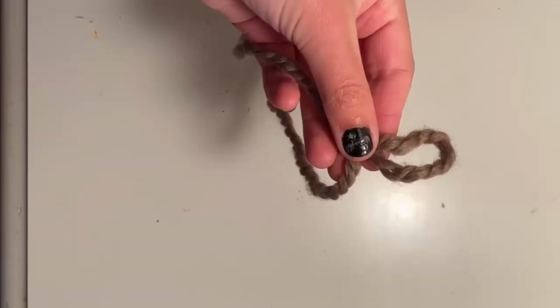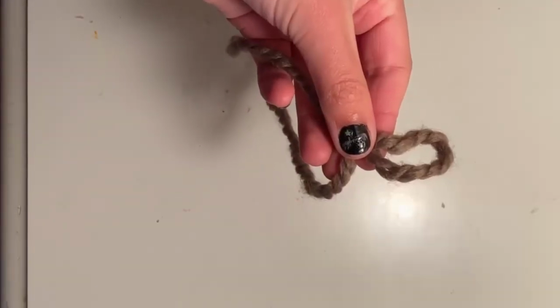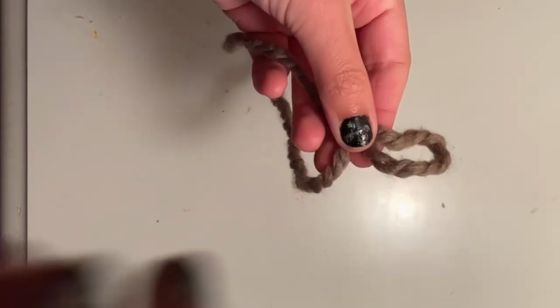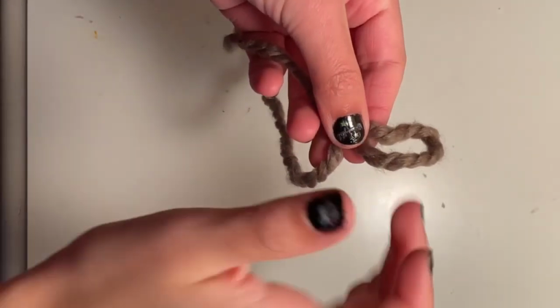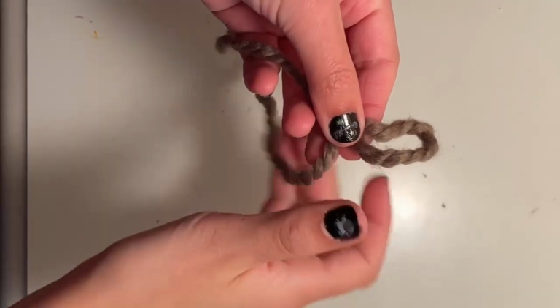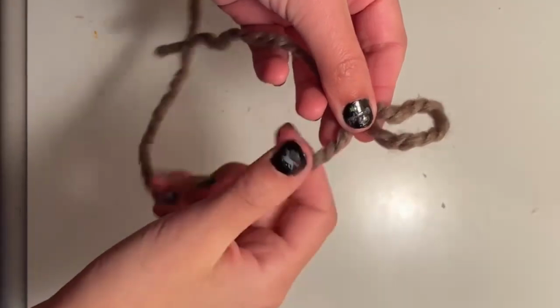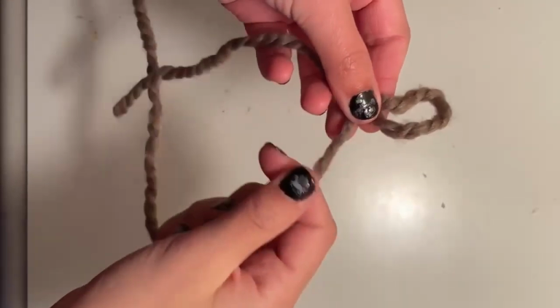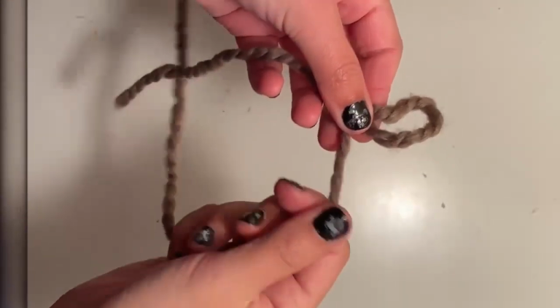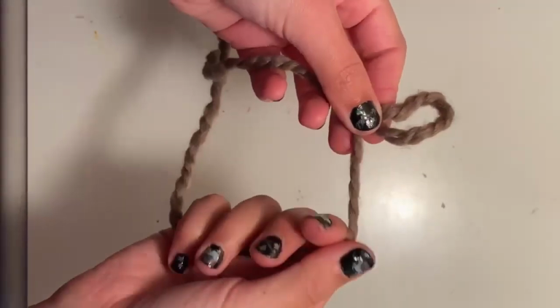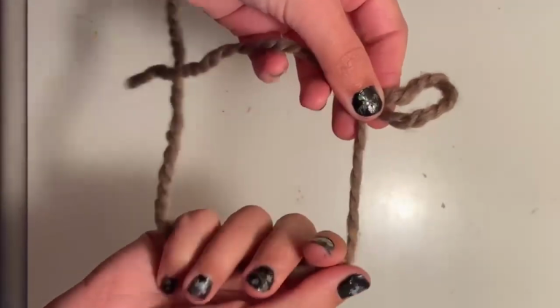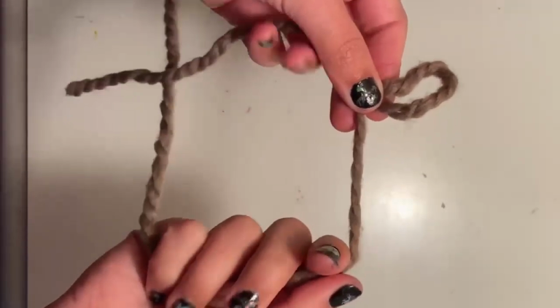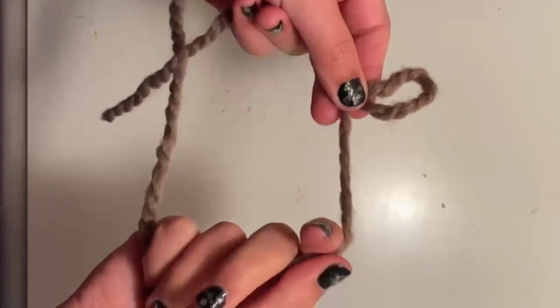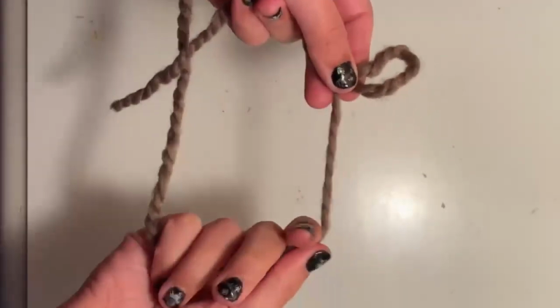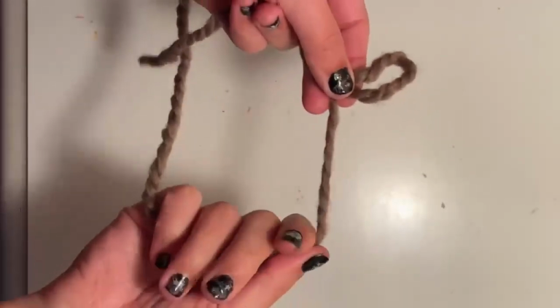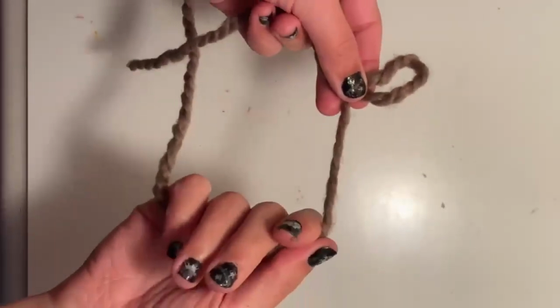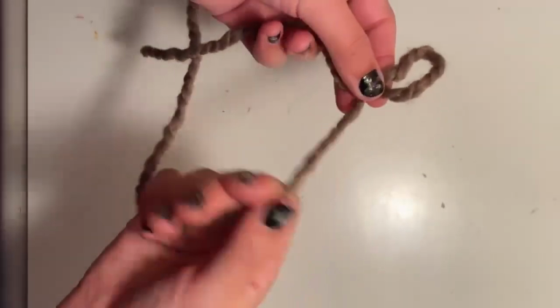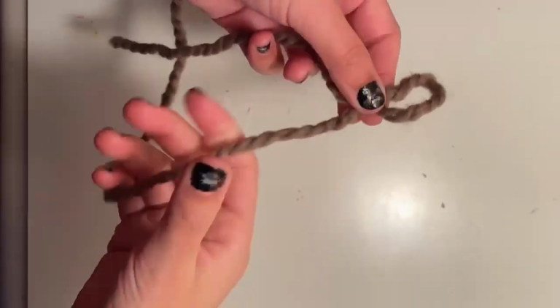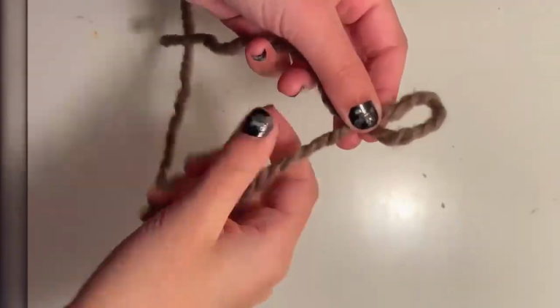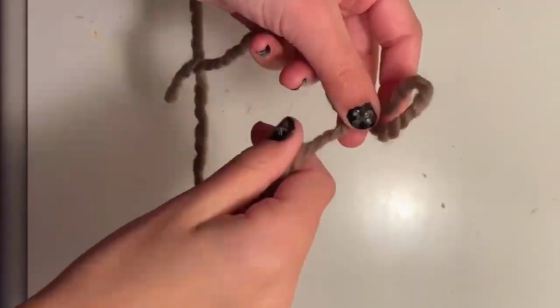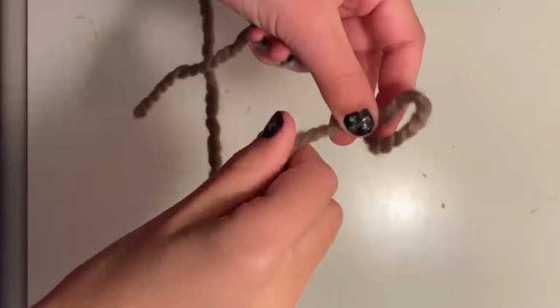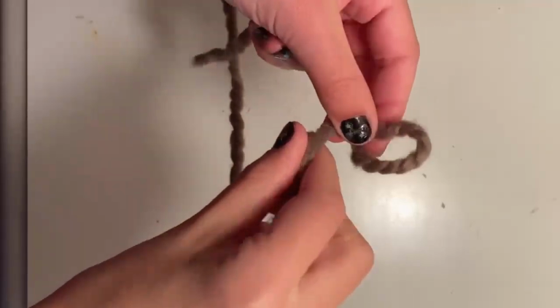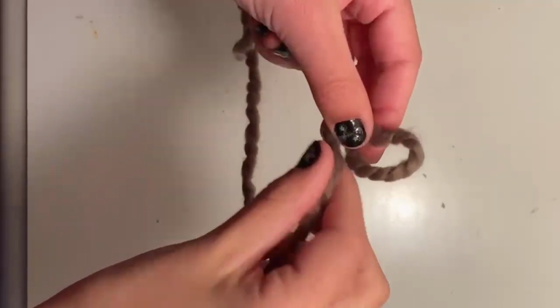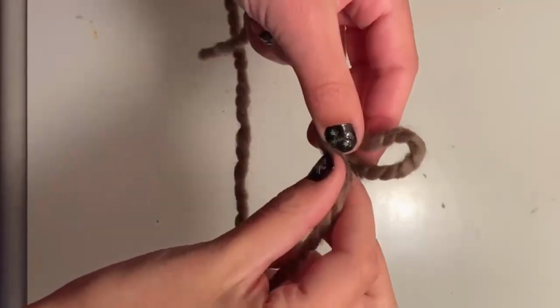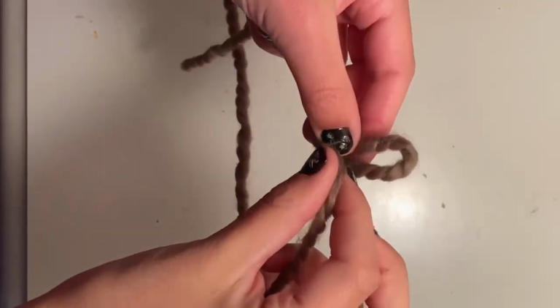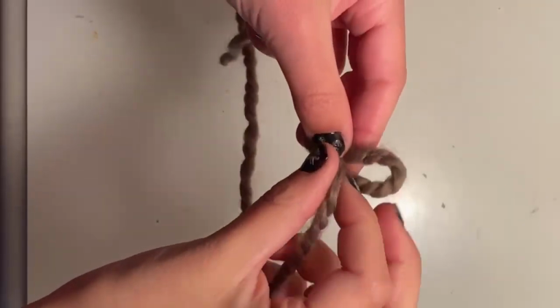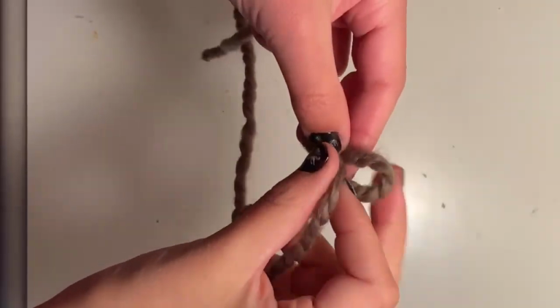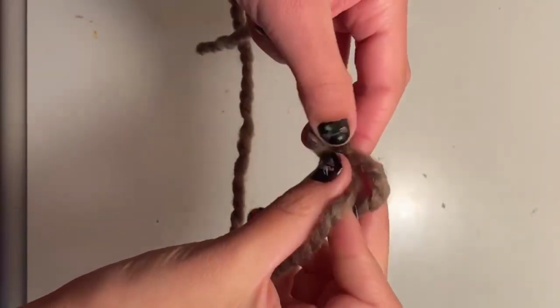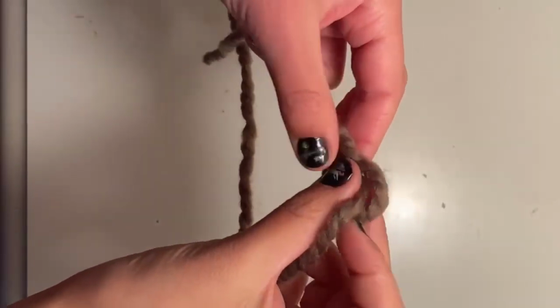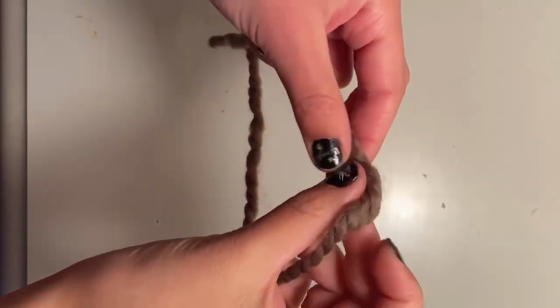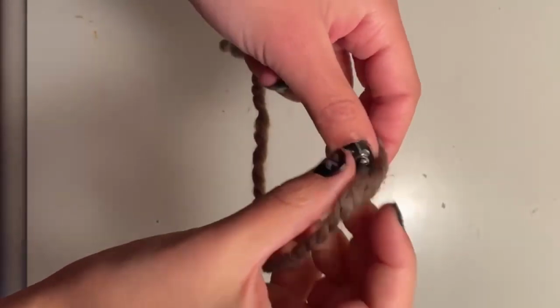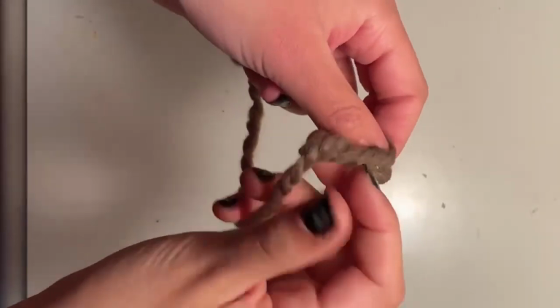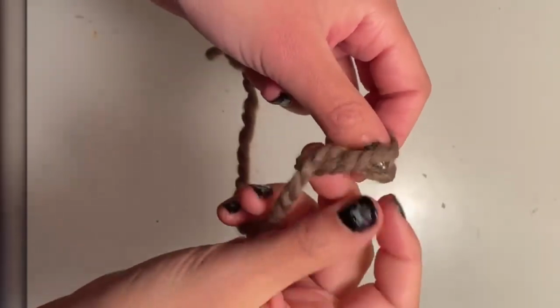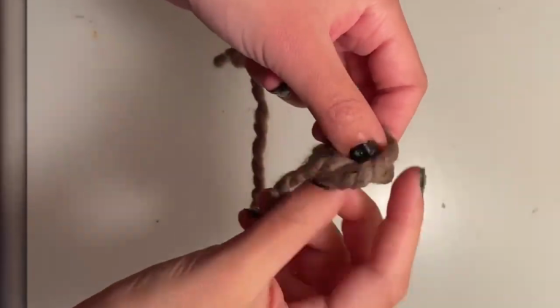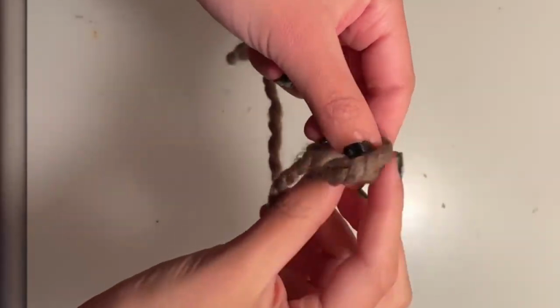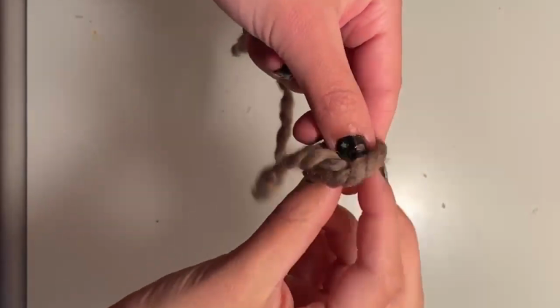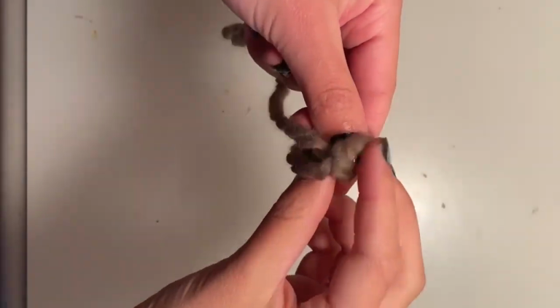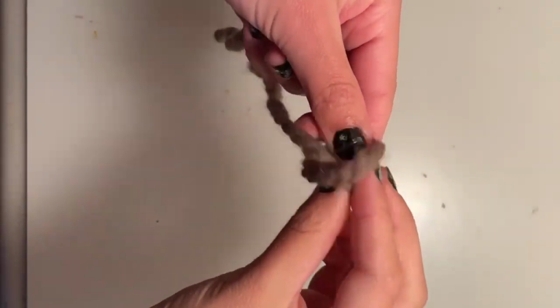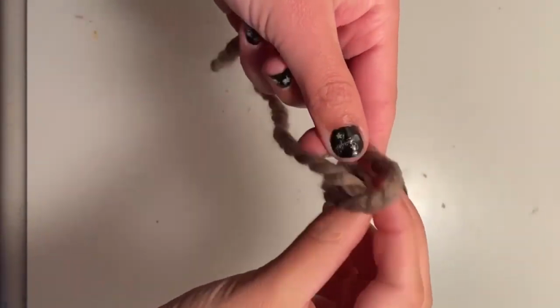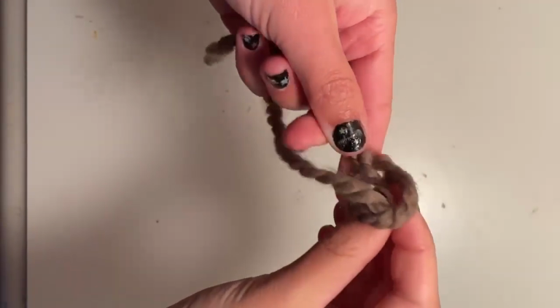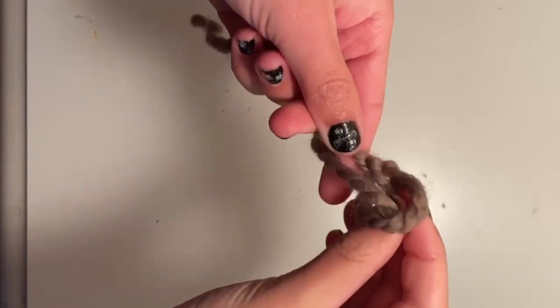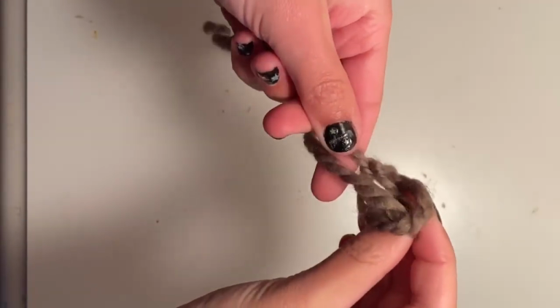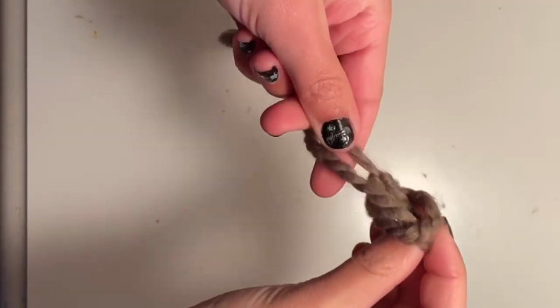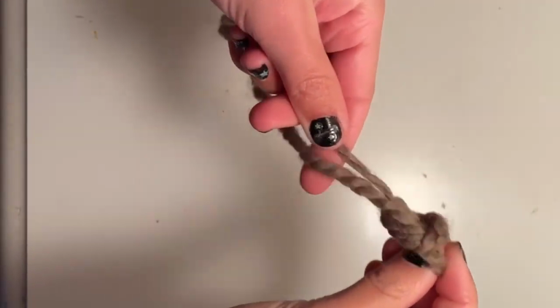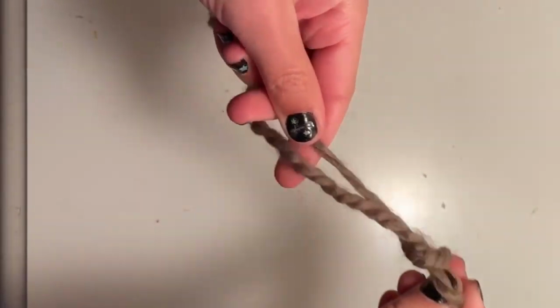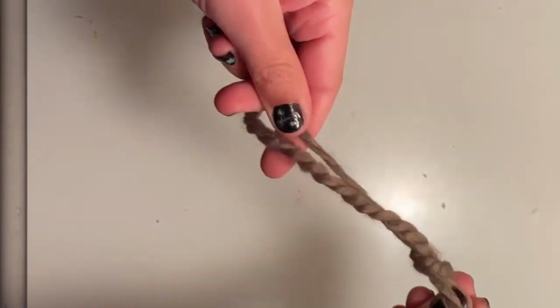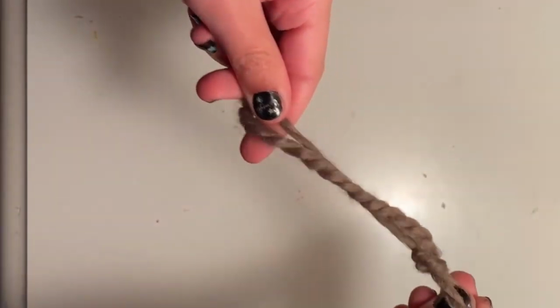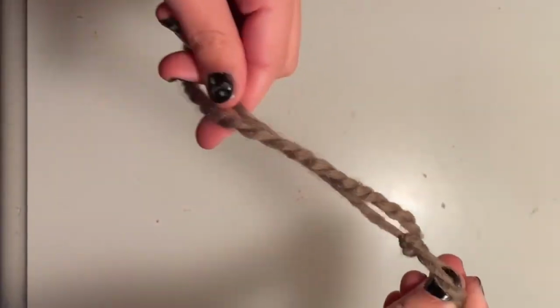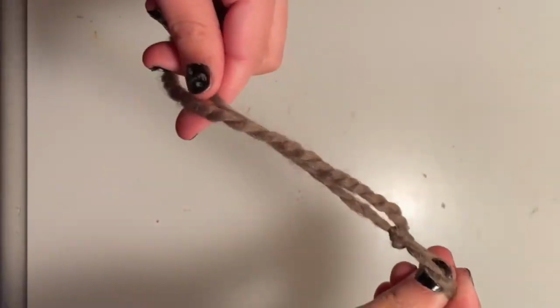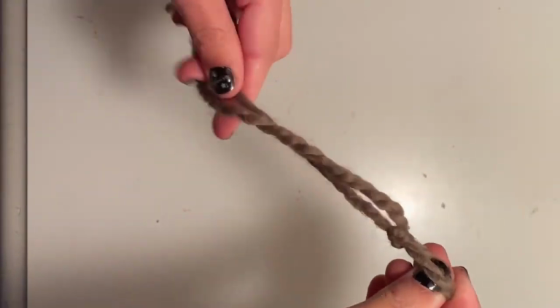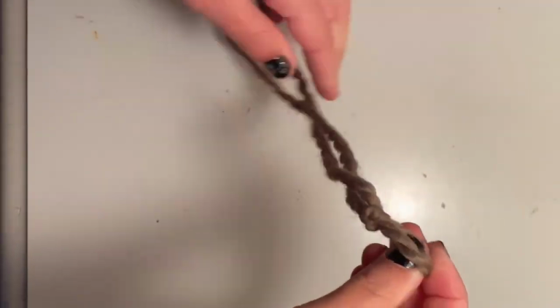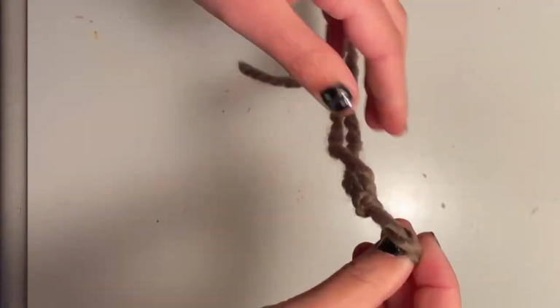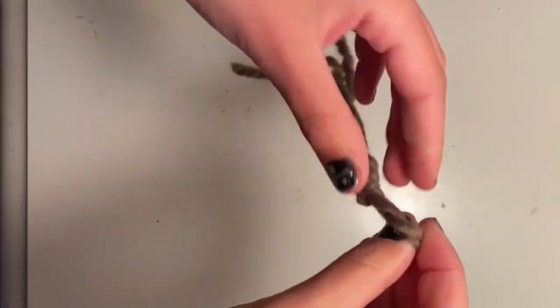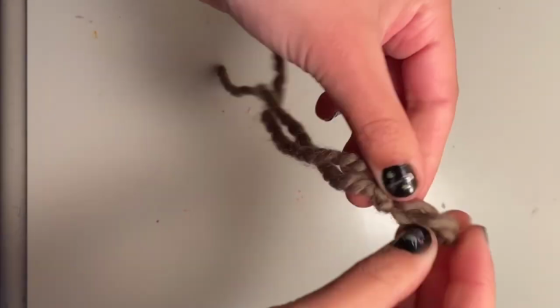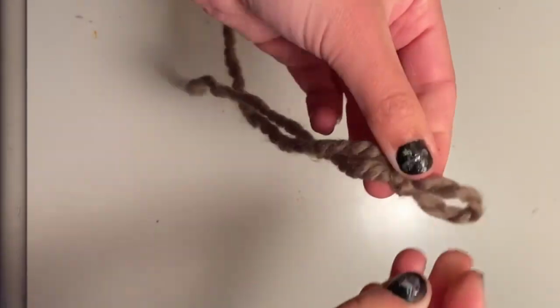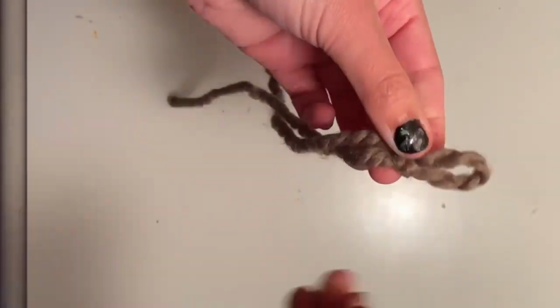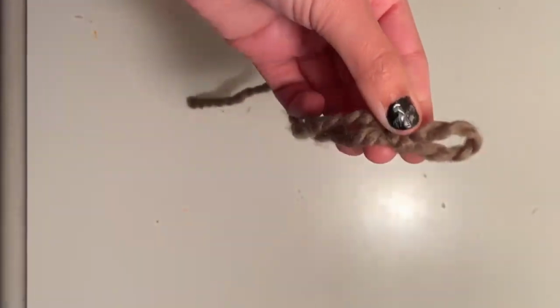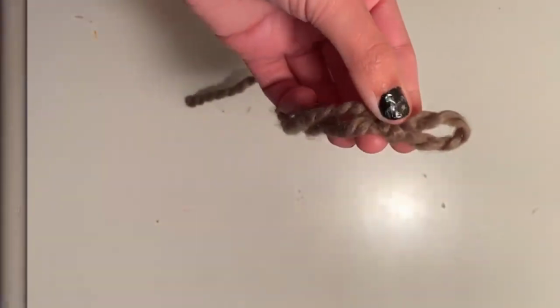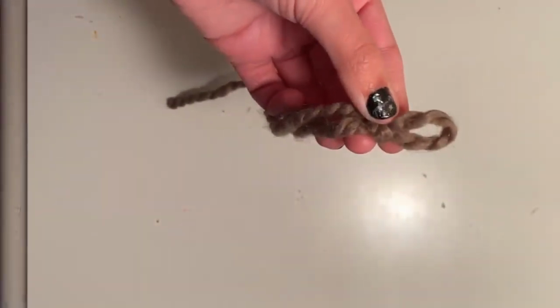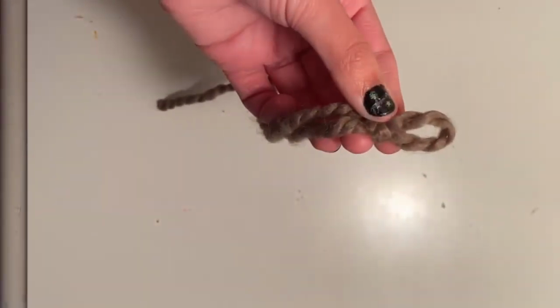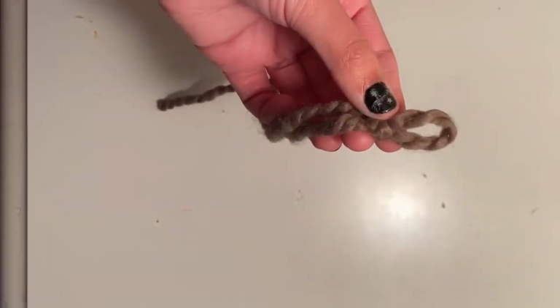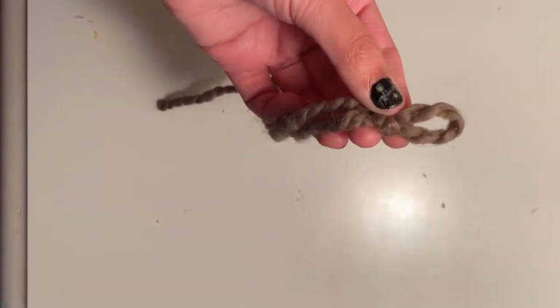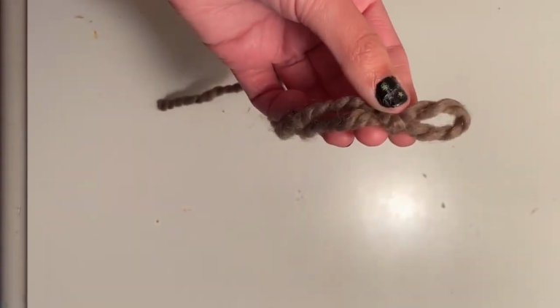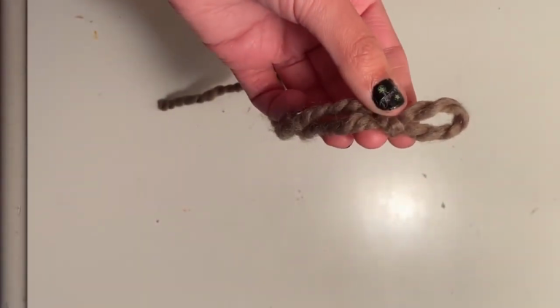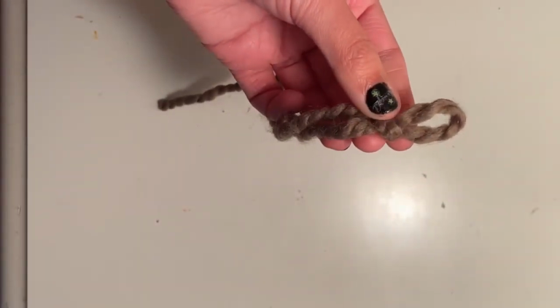Then hold it in your hand, take the string, and pull it through that little slip knot. And that's your first stitch.